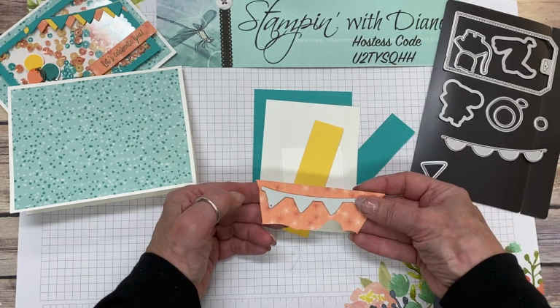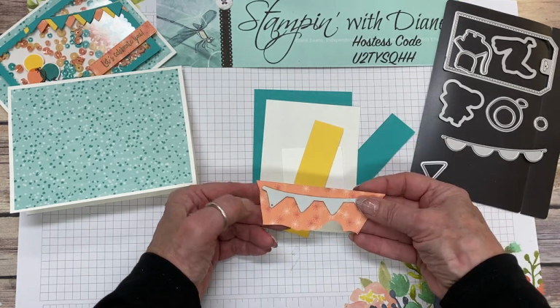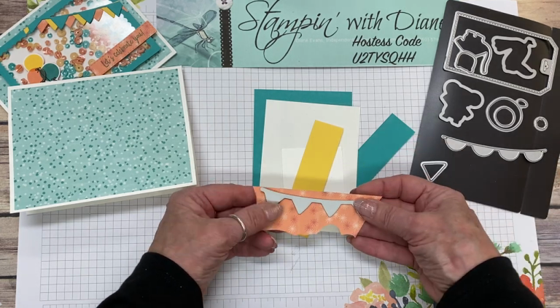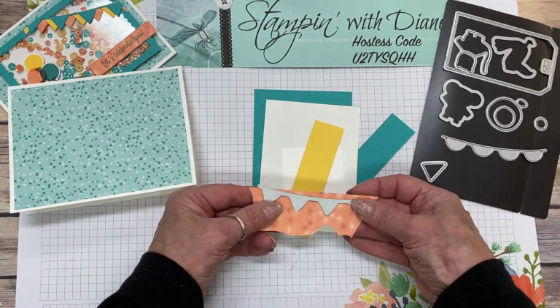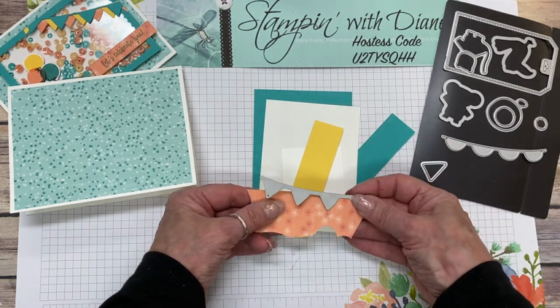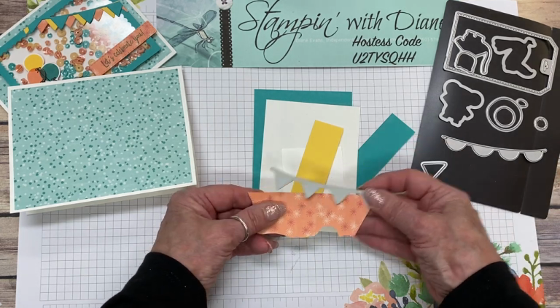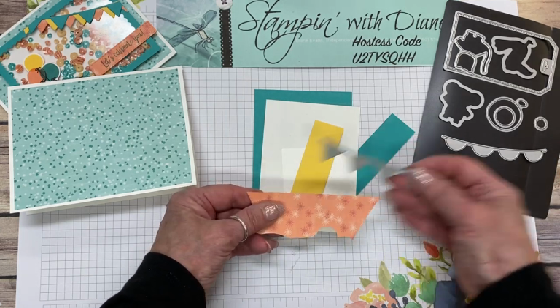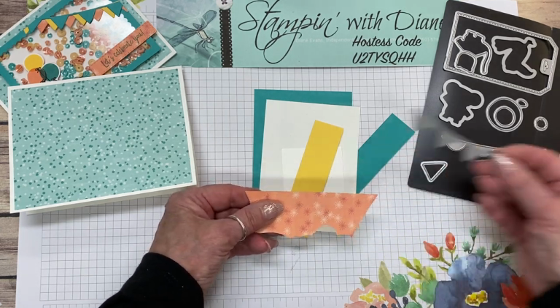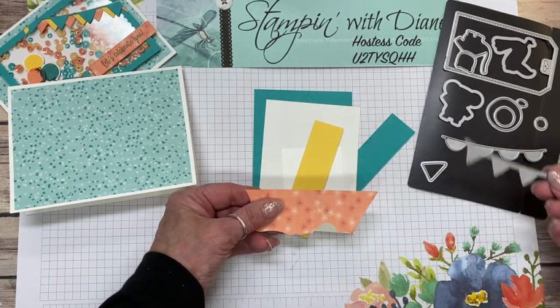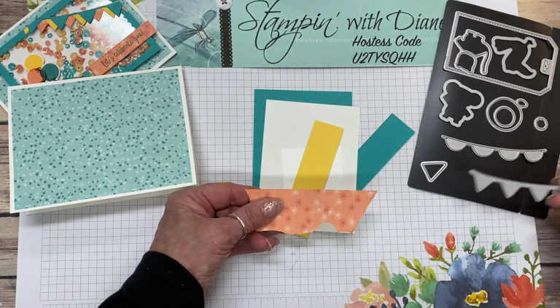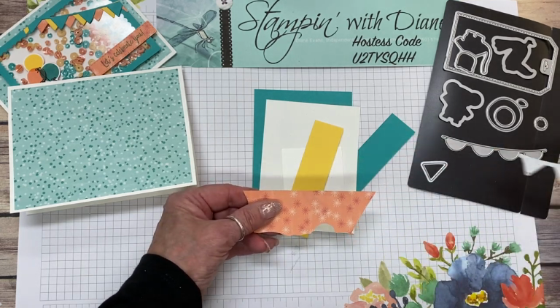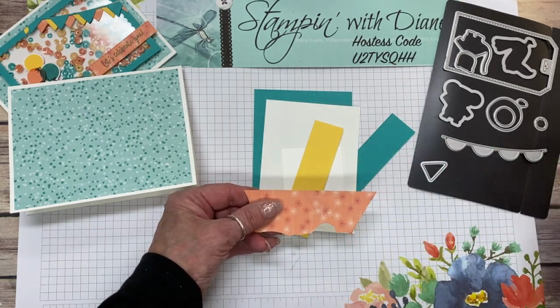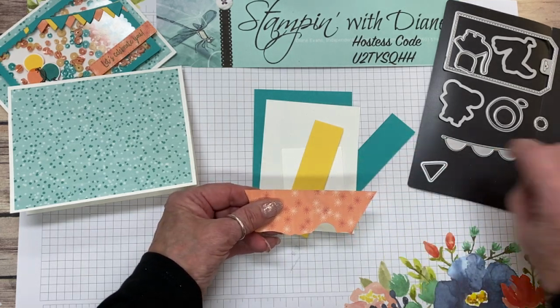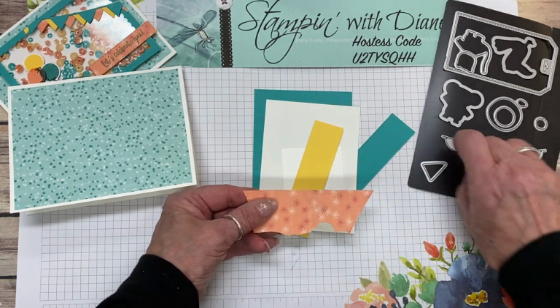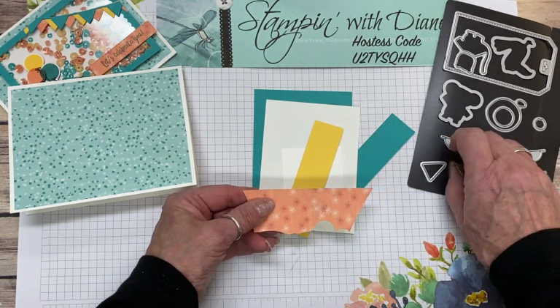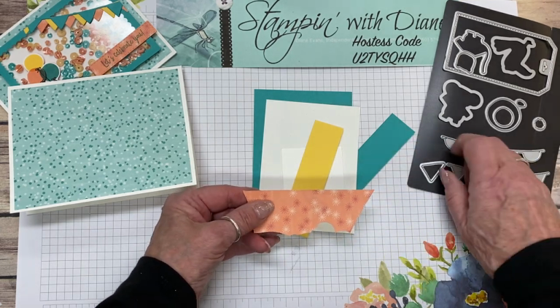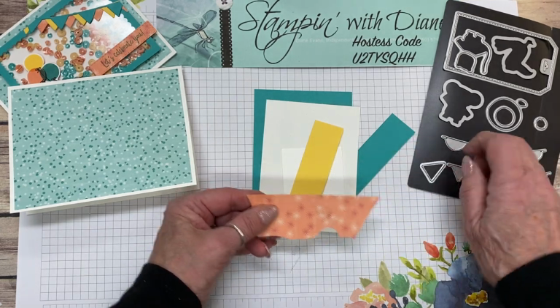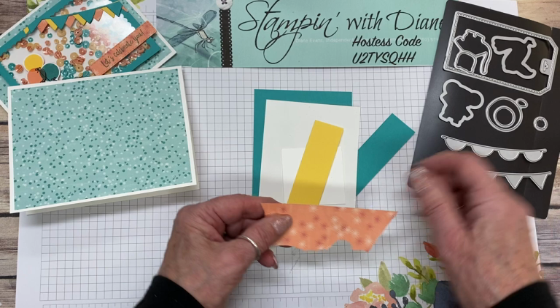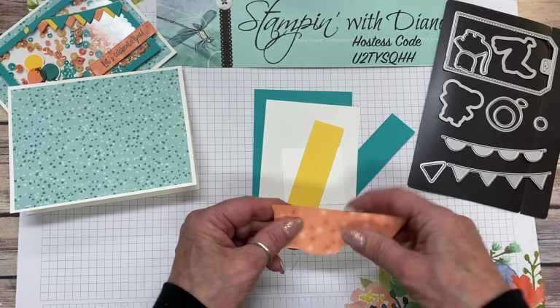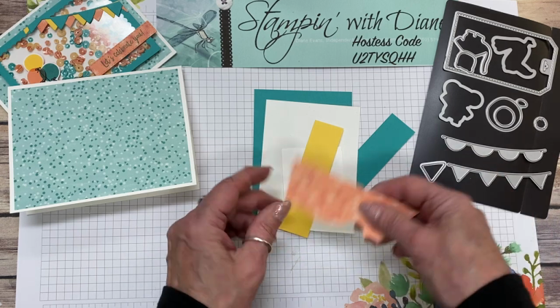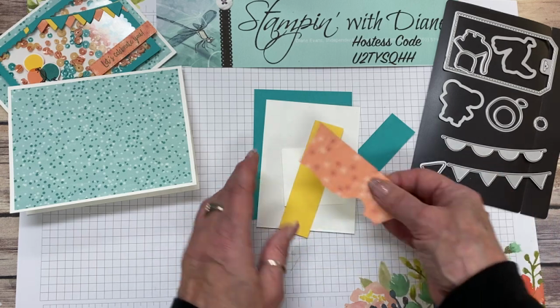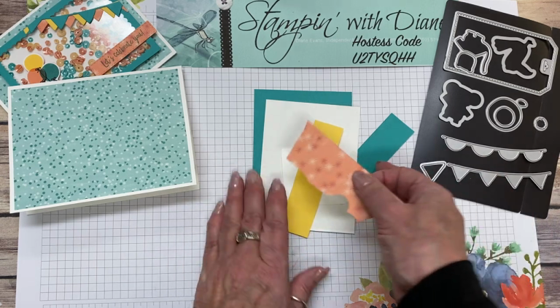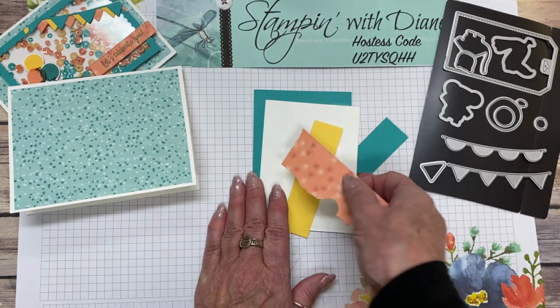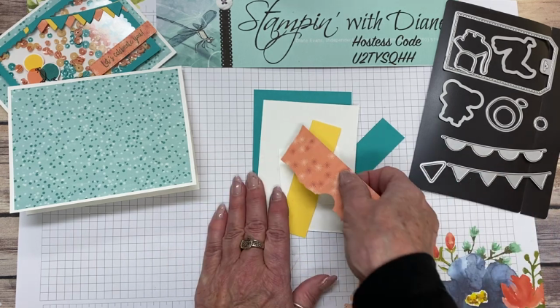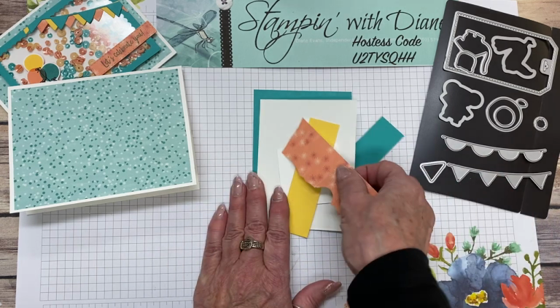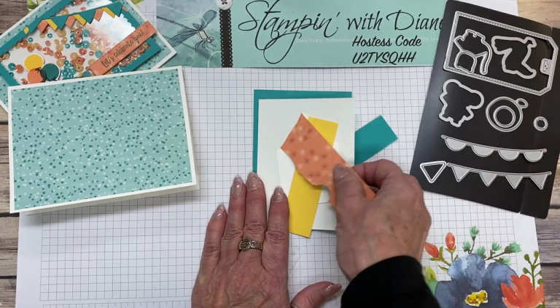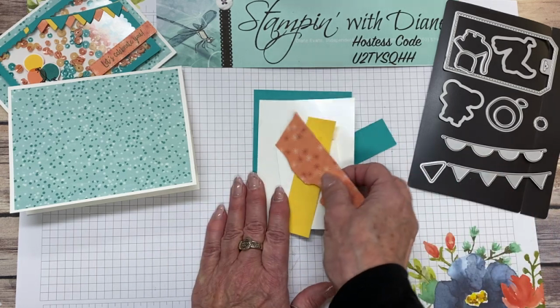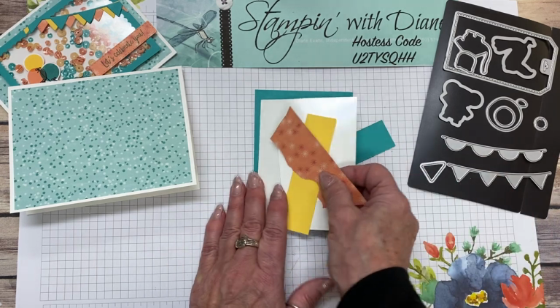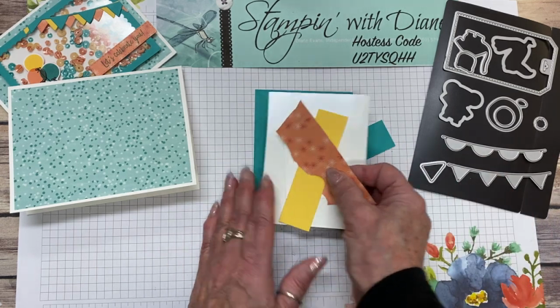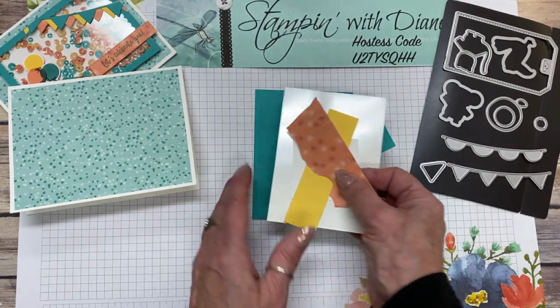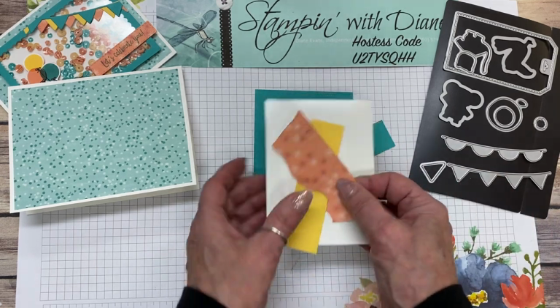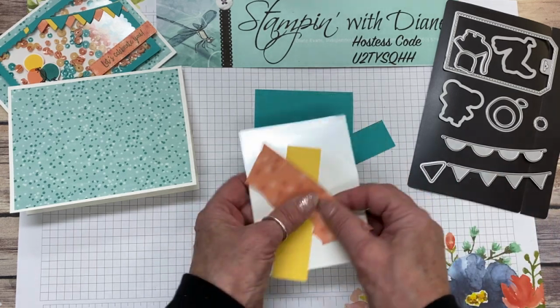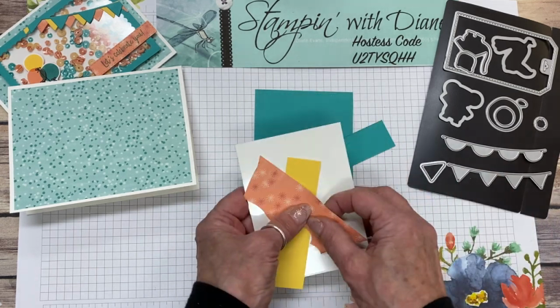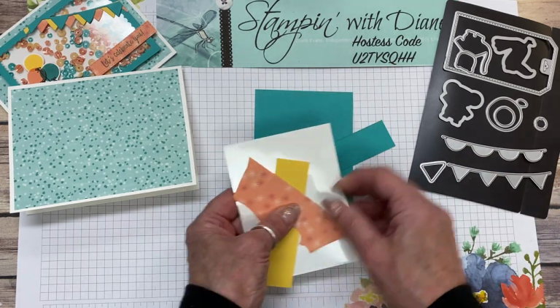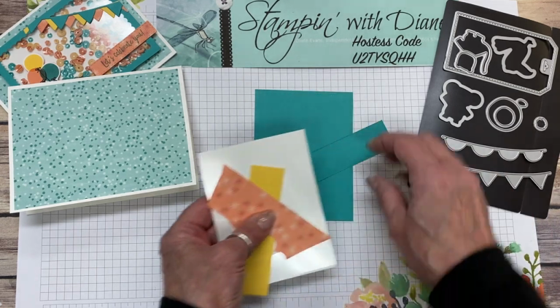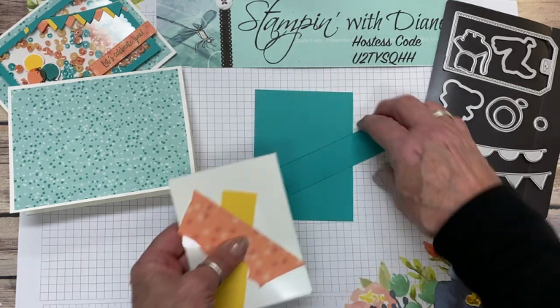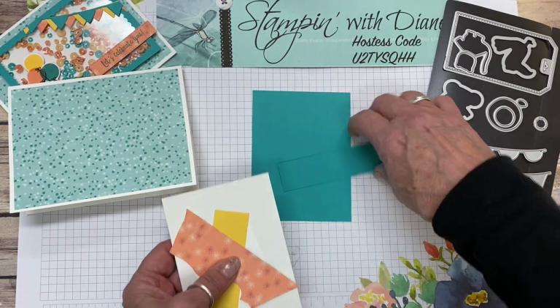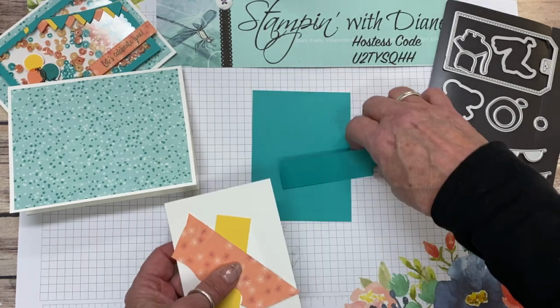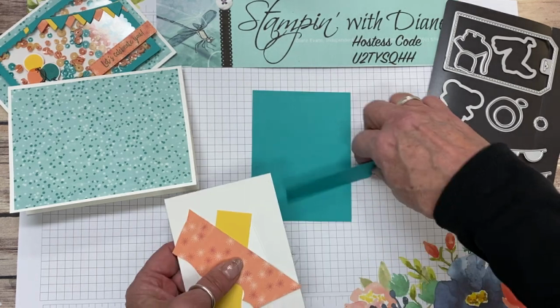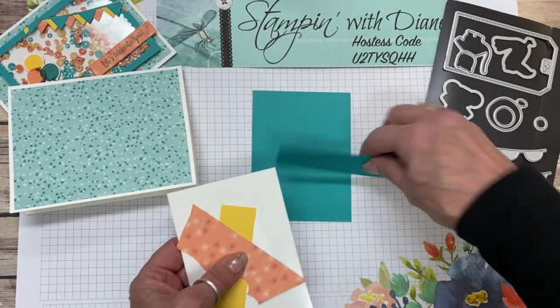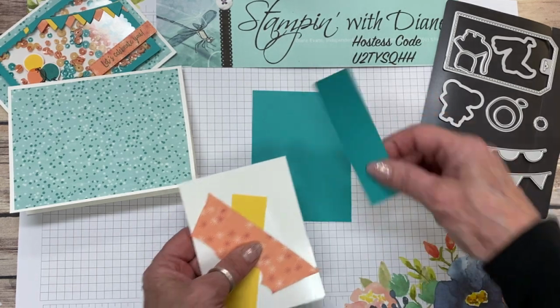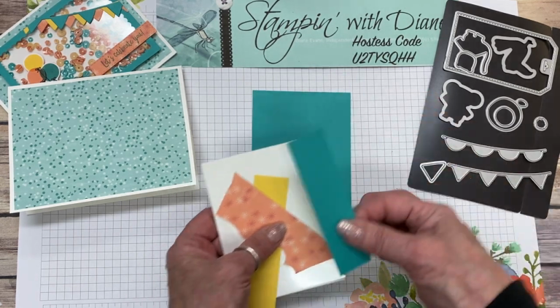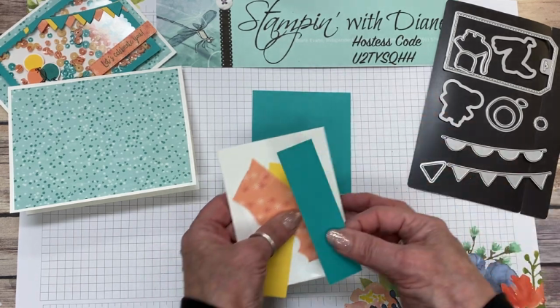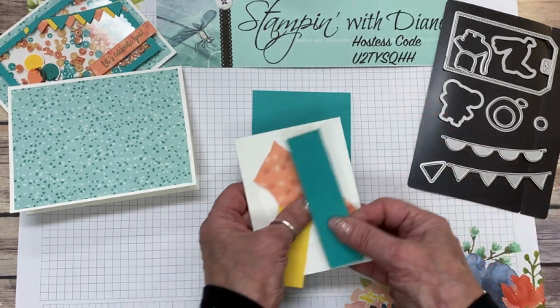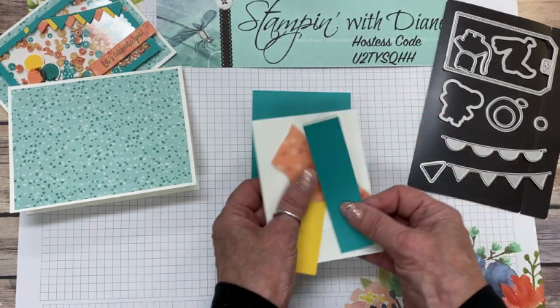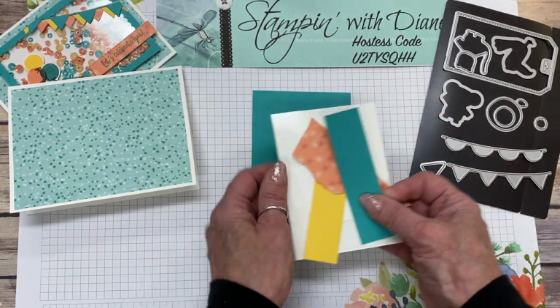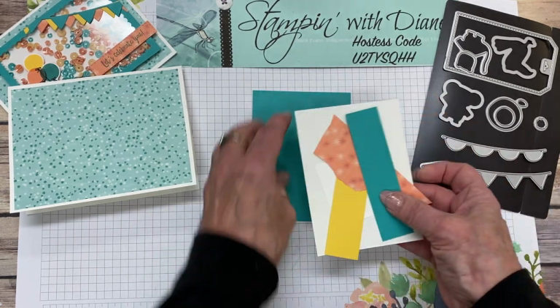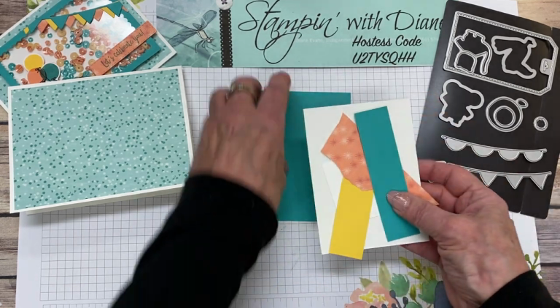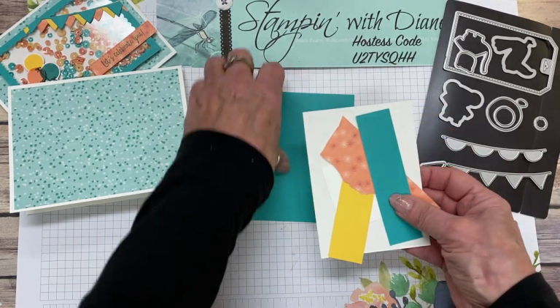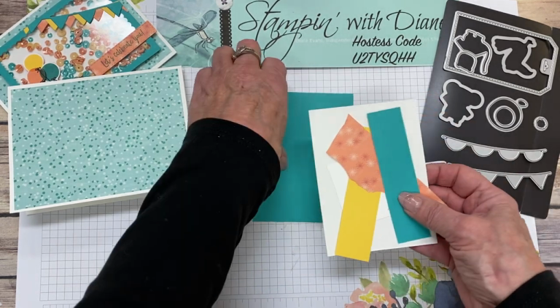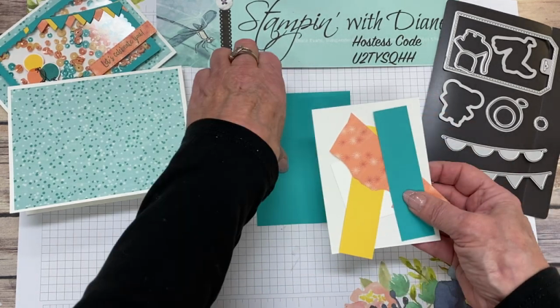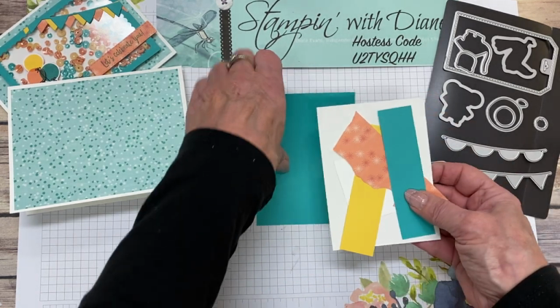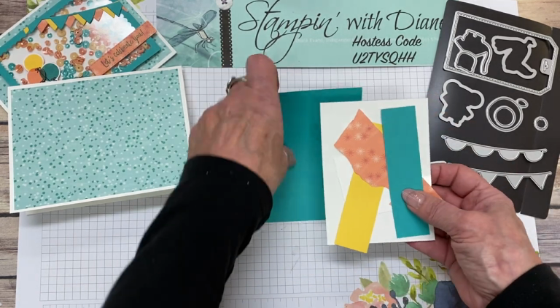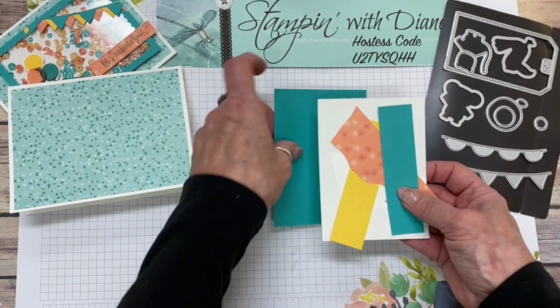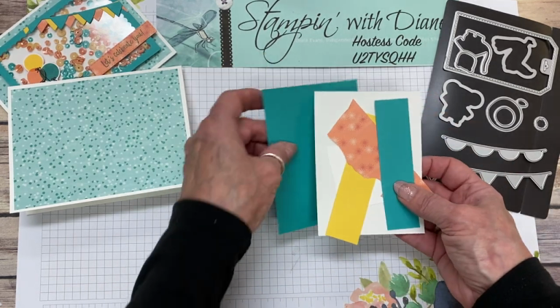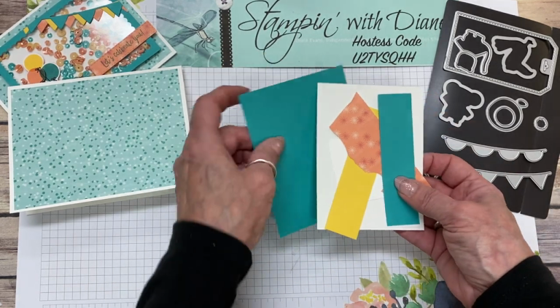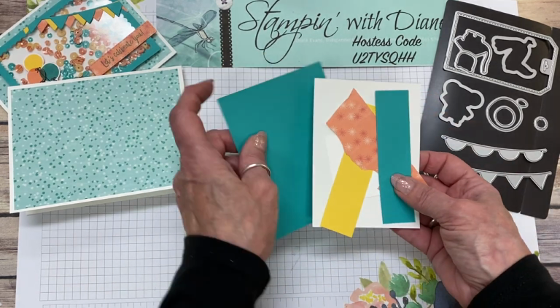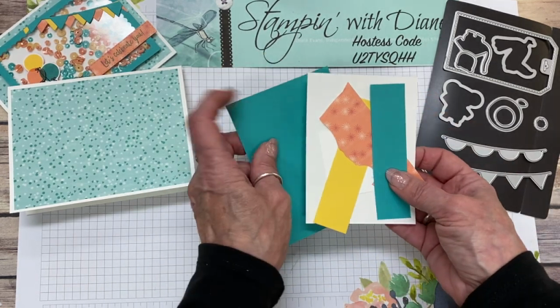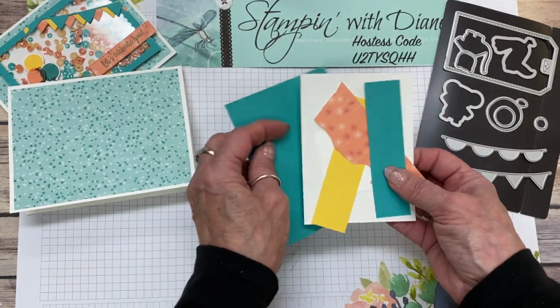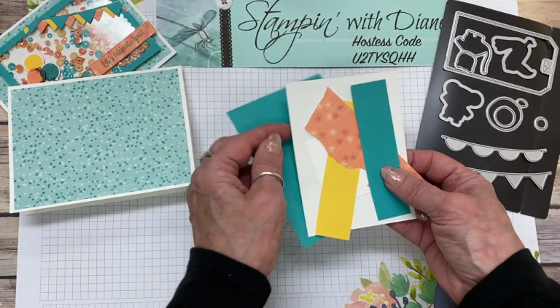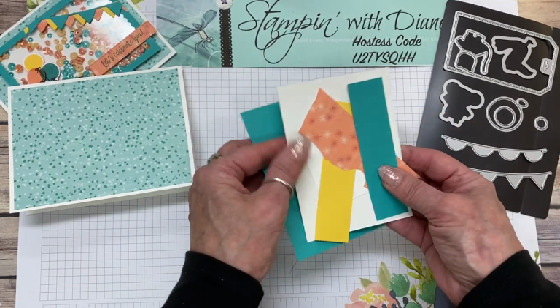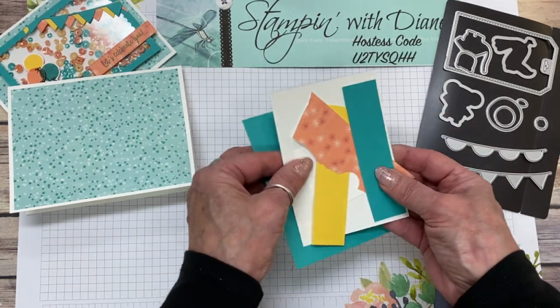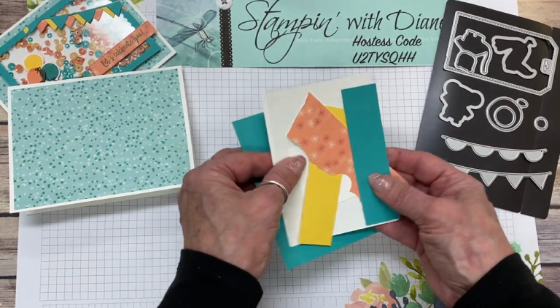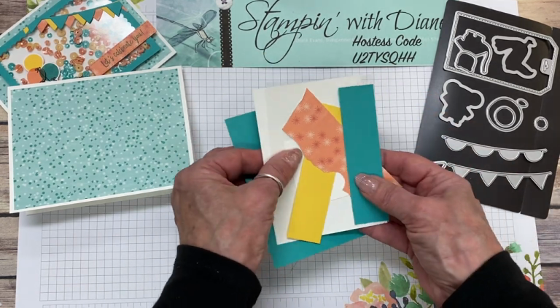I have a piece of Bermuda Bay that's three and three-eighths by four and a half, and another piece that's one by four inches. I also have a piece of Whisper White that is three and a quarter by four and three-eighths, and a one-inch square. The window sheet is the same measurement as the Whisper White — three and a quarter by four and three-eighths. I have a piece of Daffodil Delight at one by four inches, and some scraps of DSP — the back of the toucan one — measuring one by three-eighths for the banner.